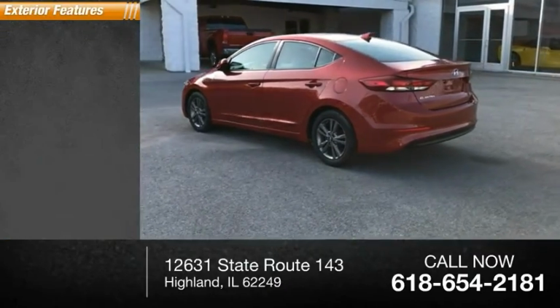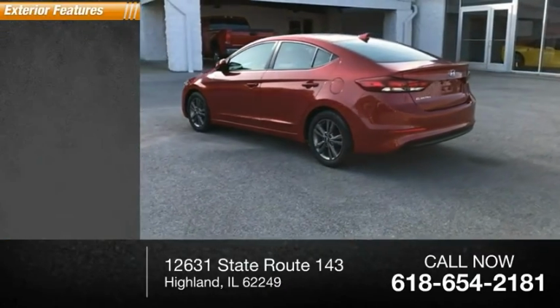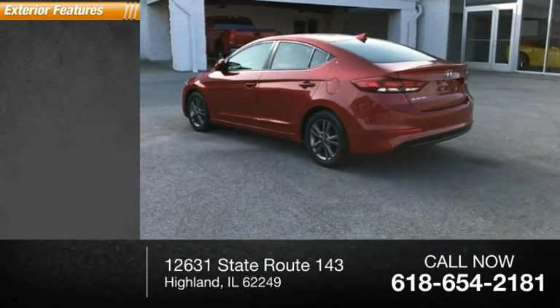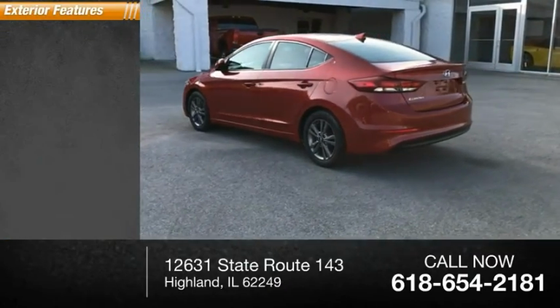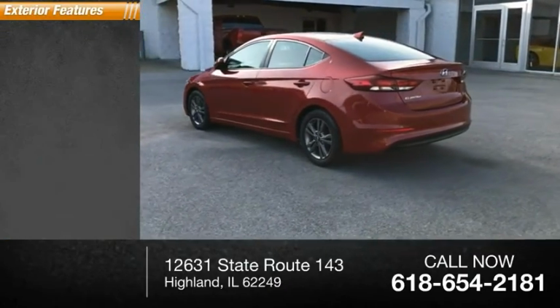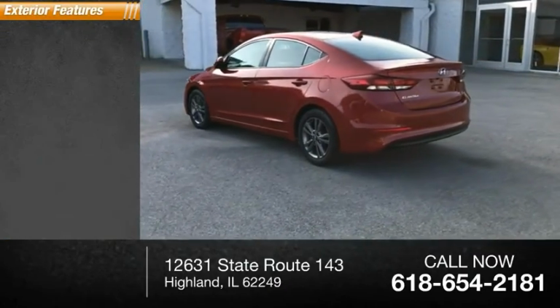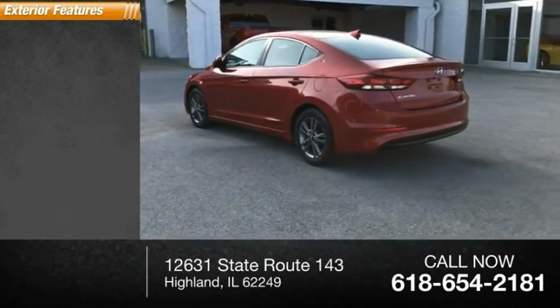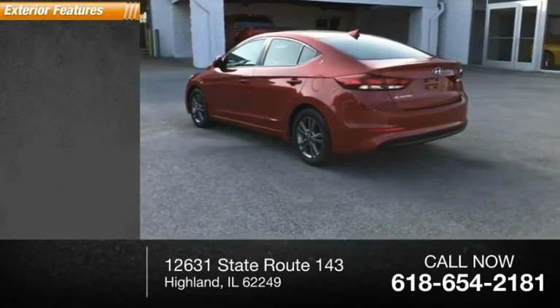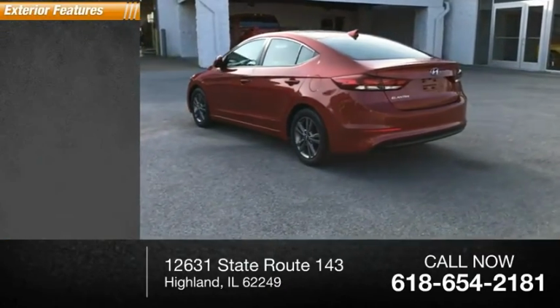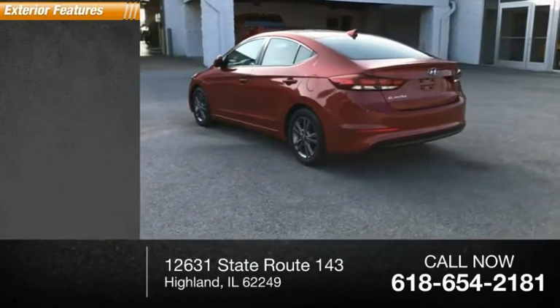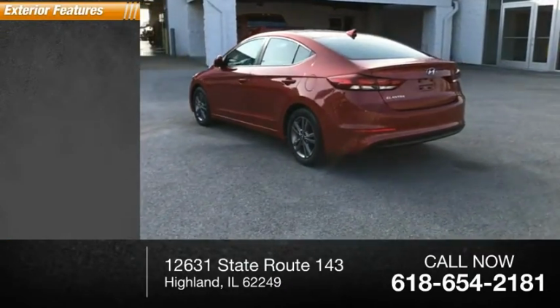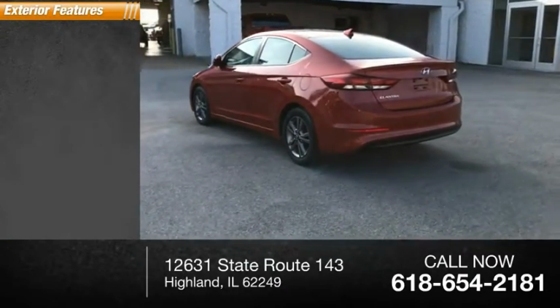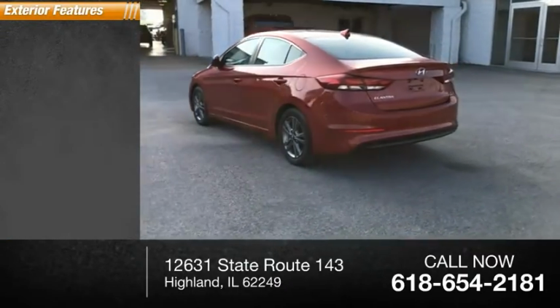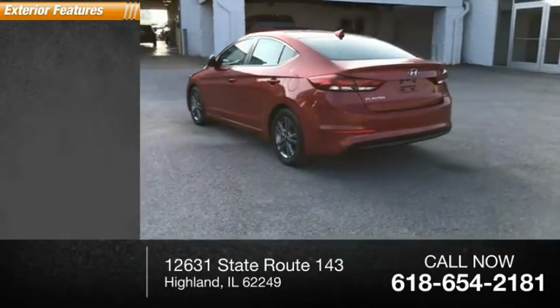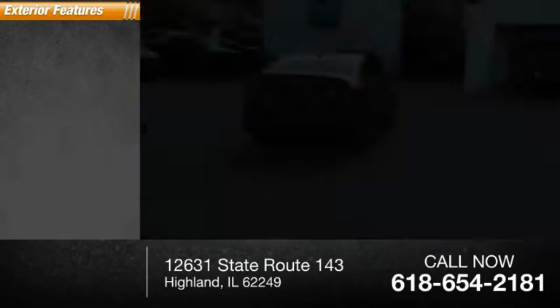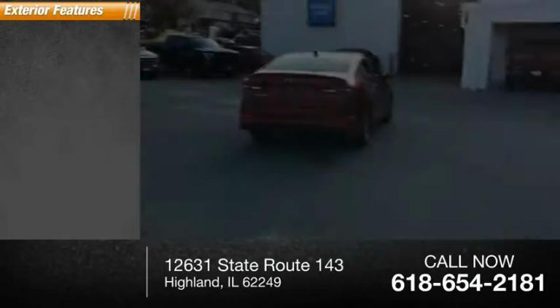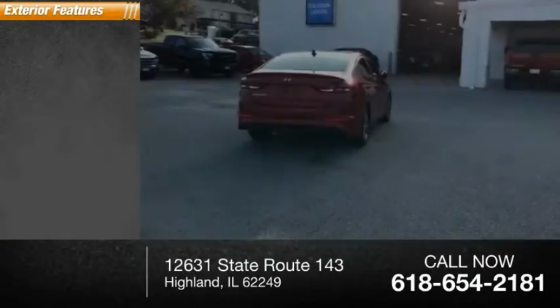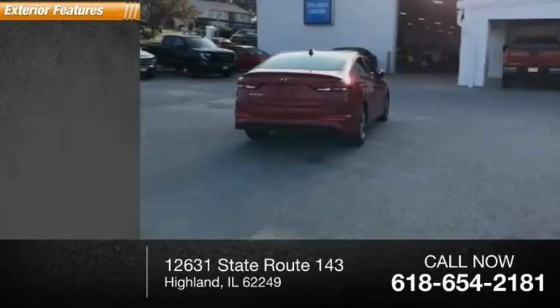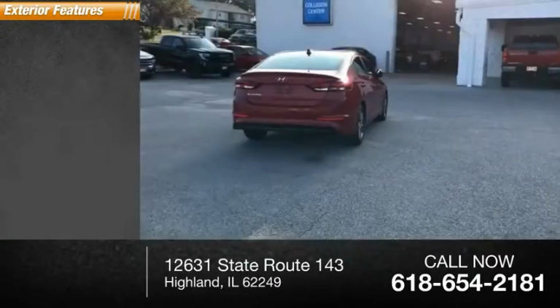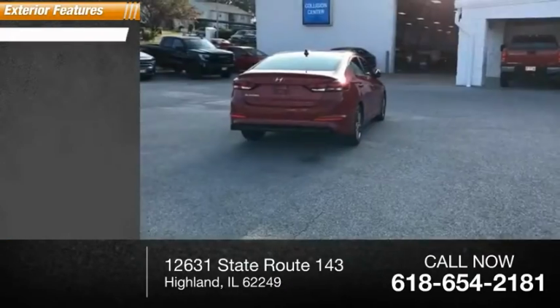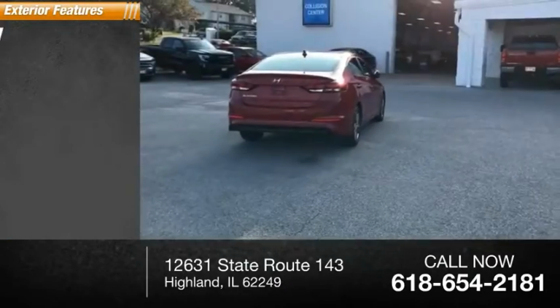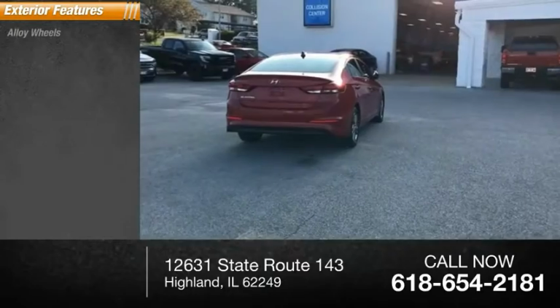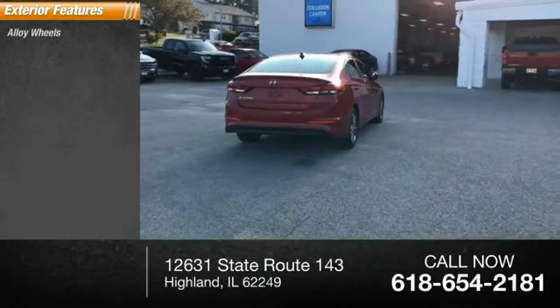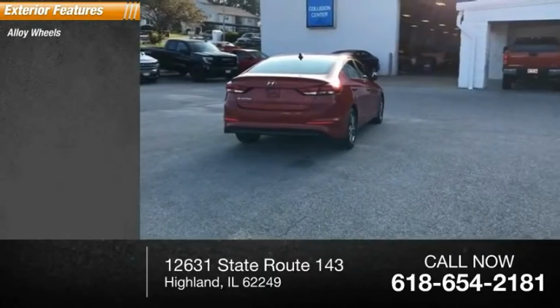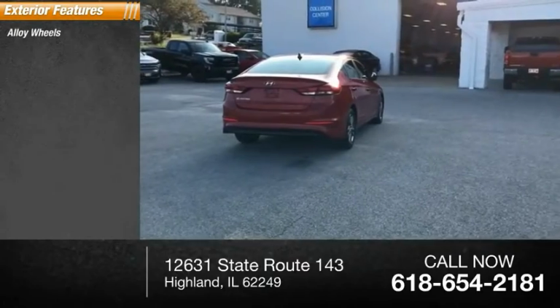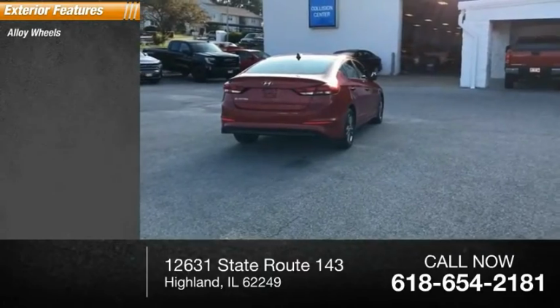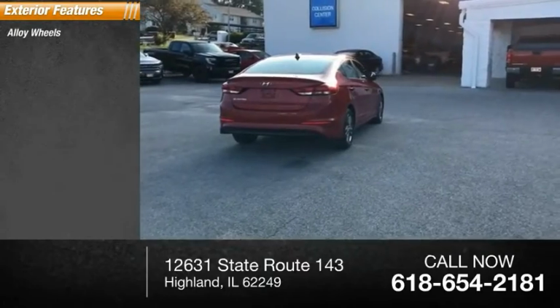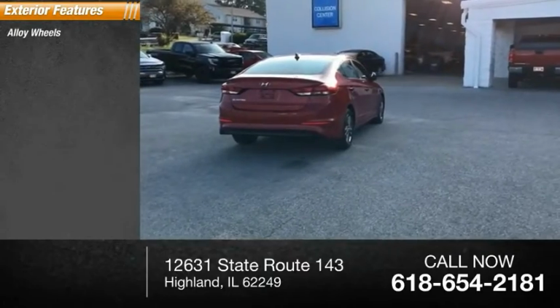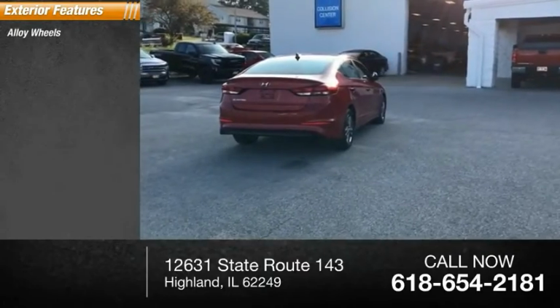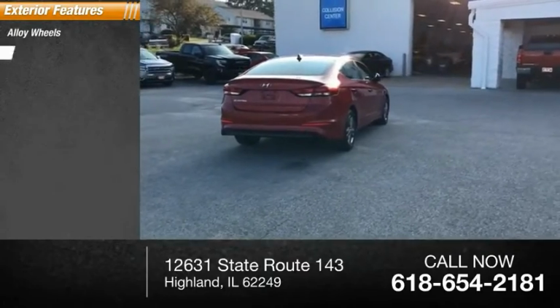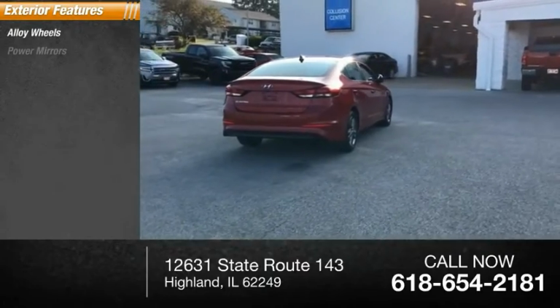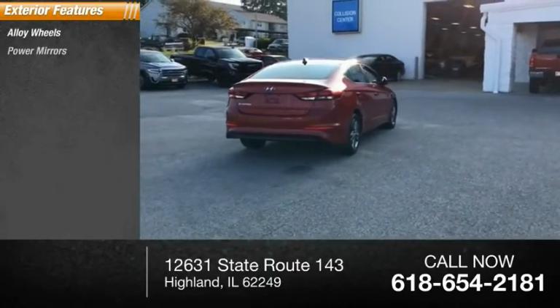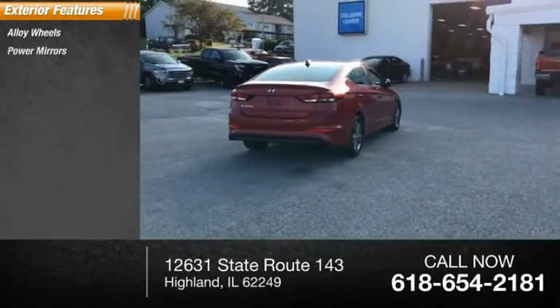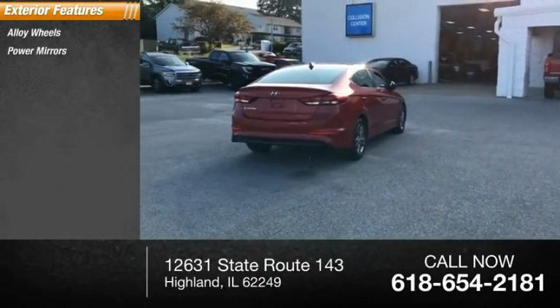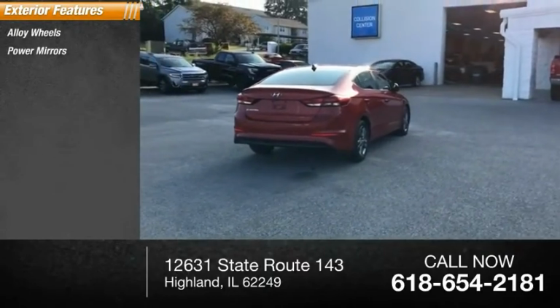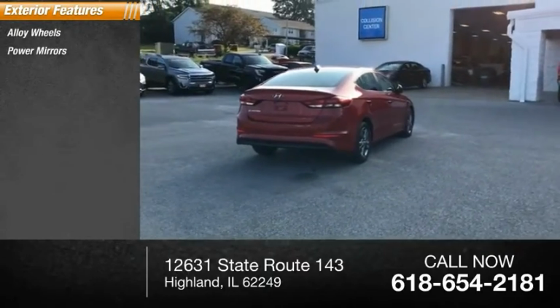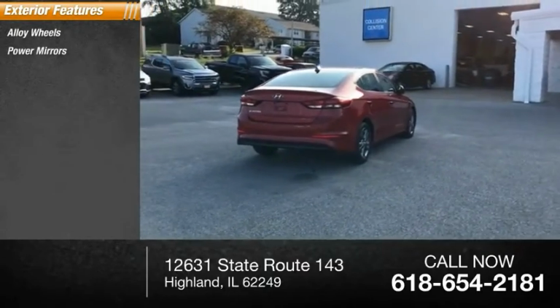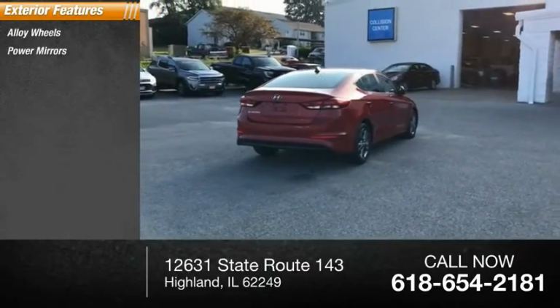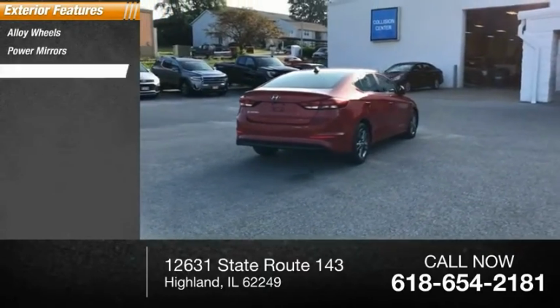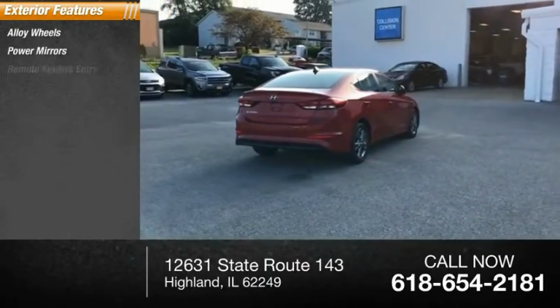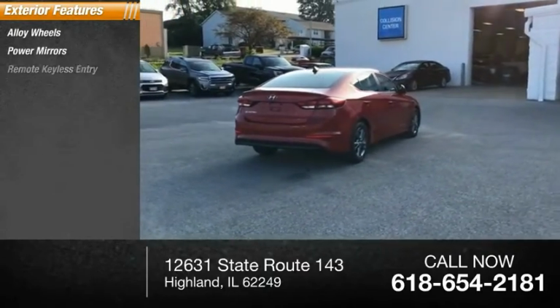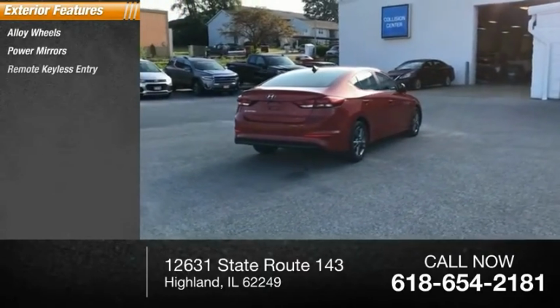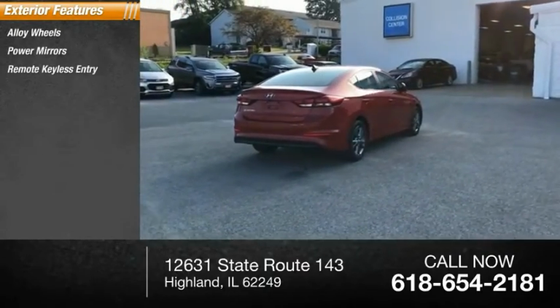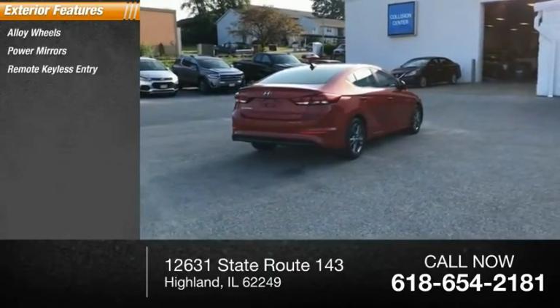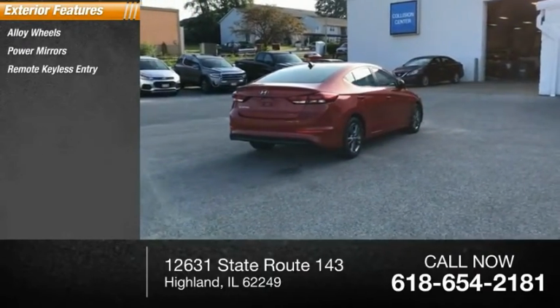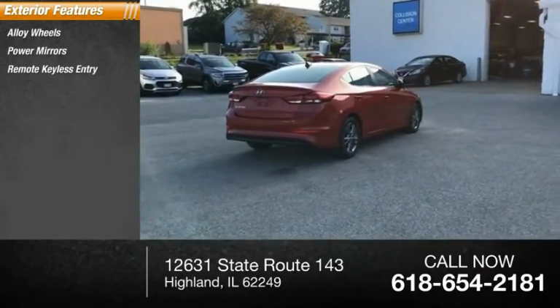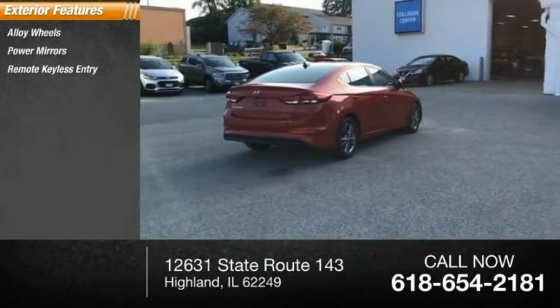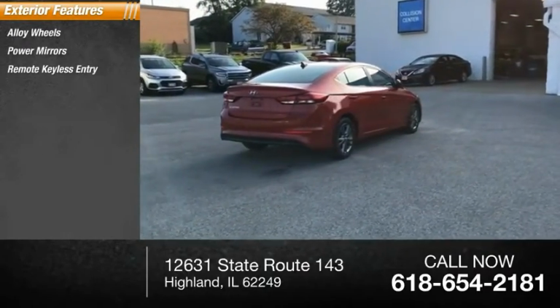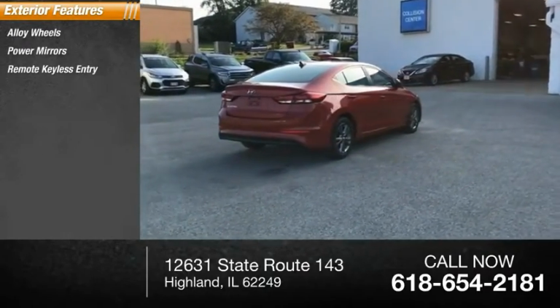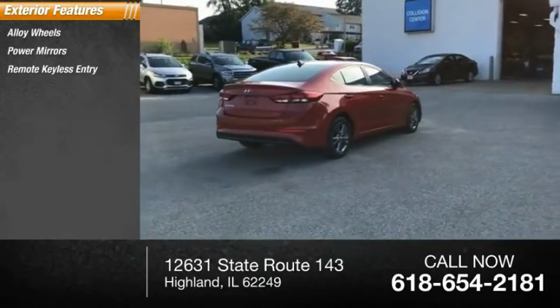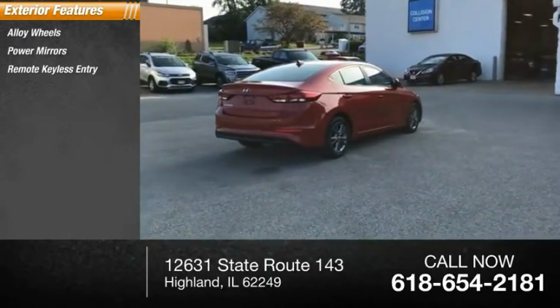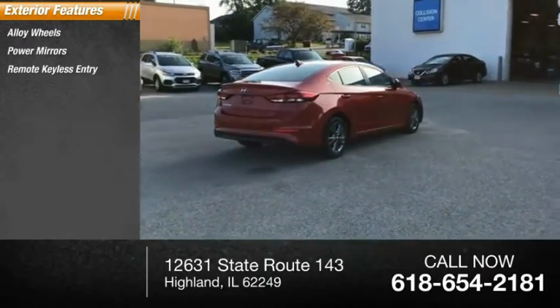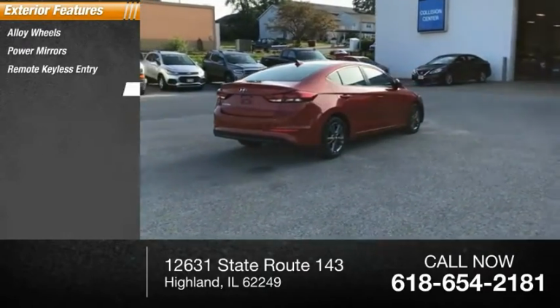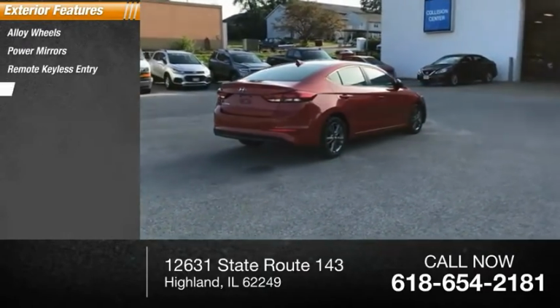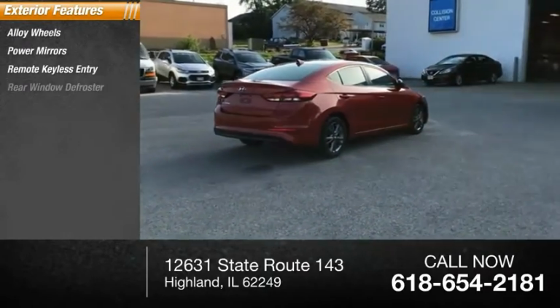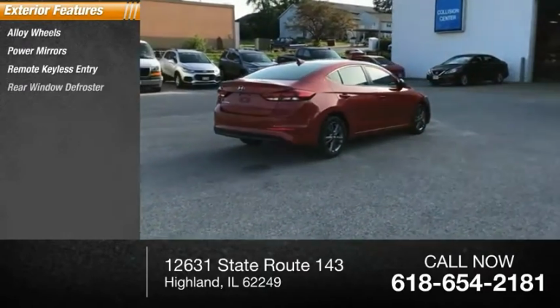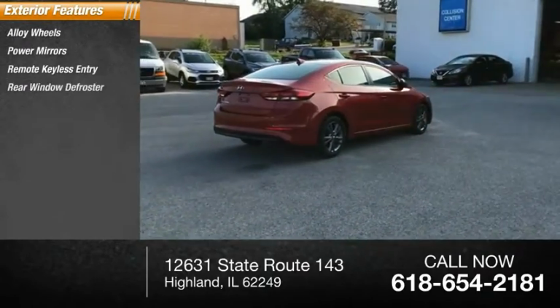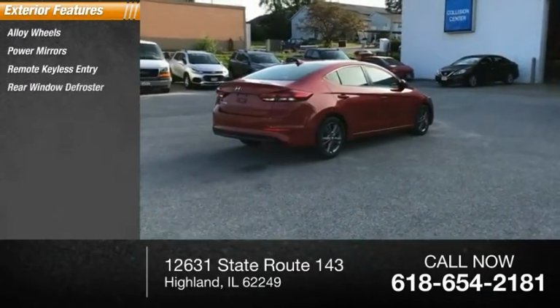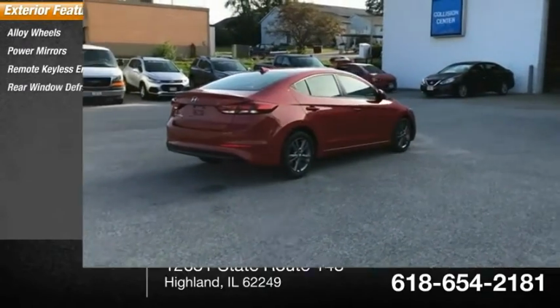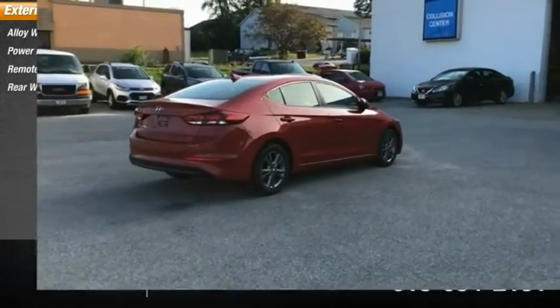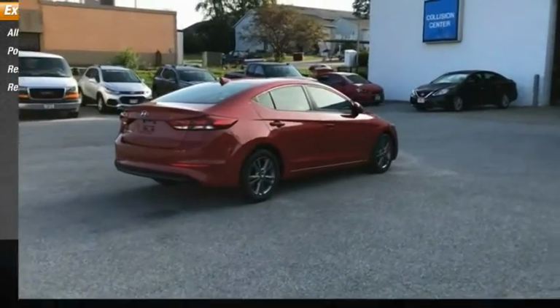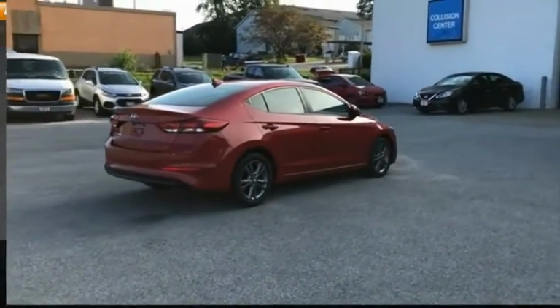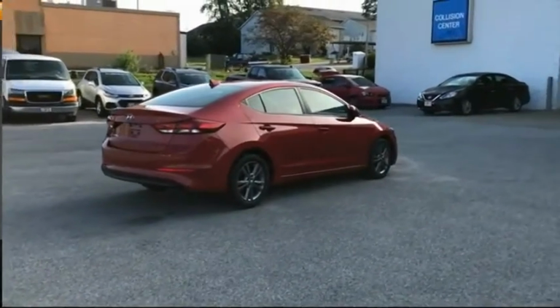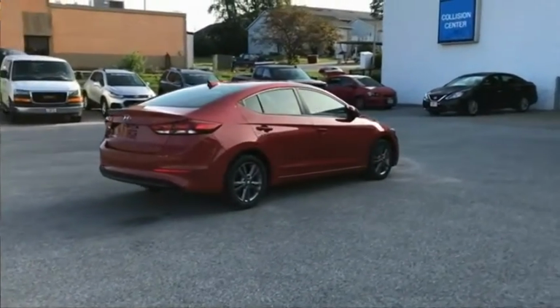Here are some of this vehicle's great options: alloy wheels, power mirrors, remote keyless entry, rear window defroster.